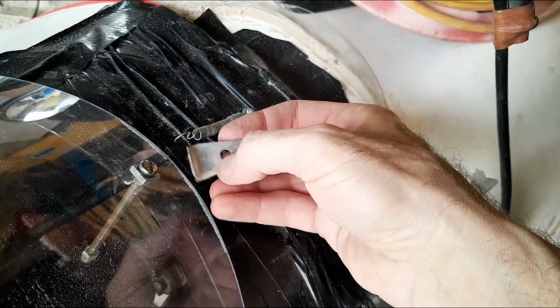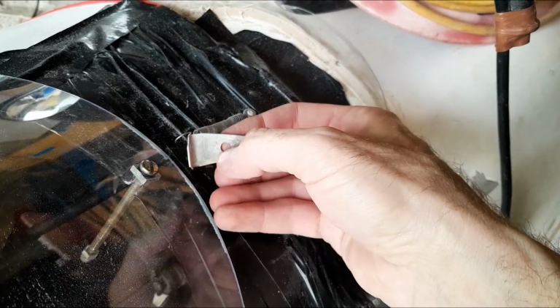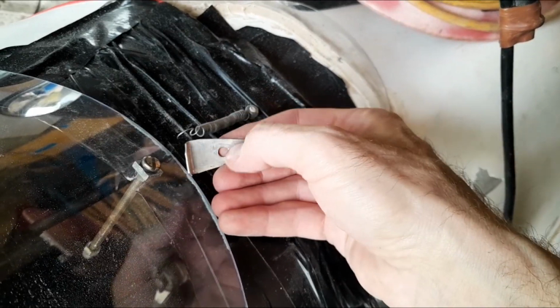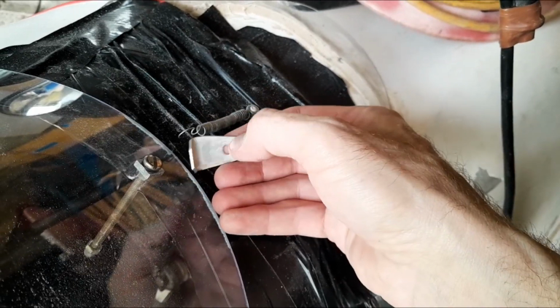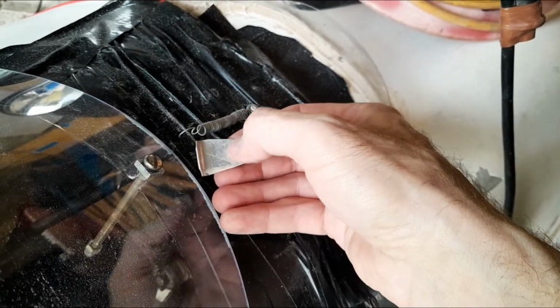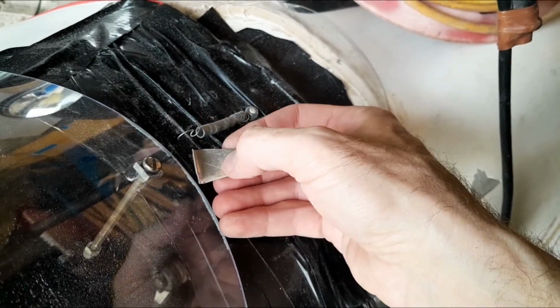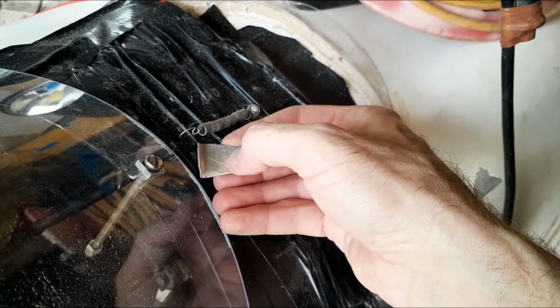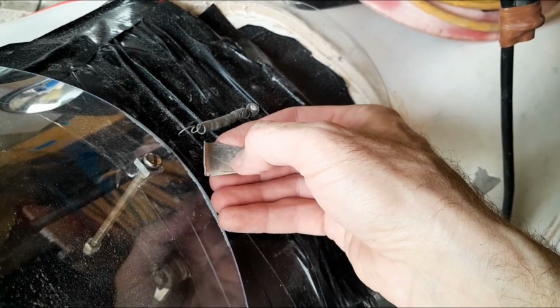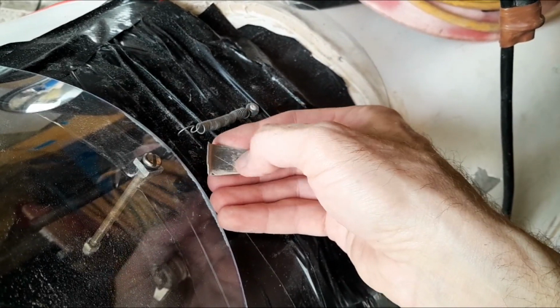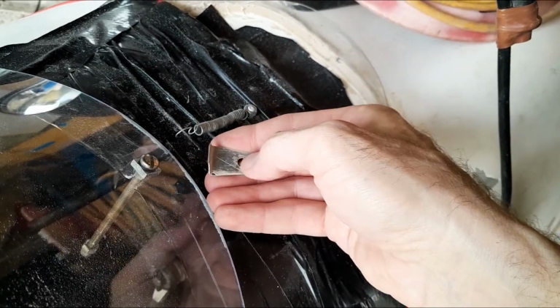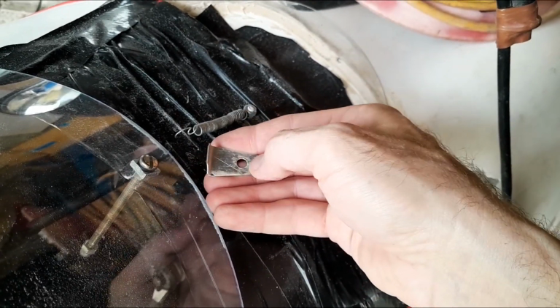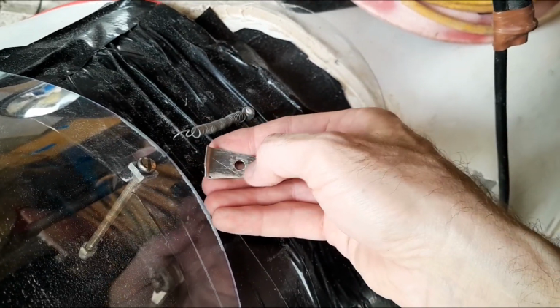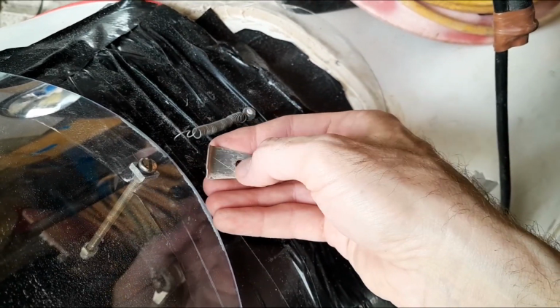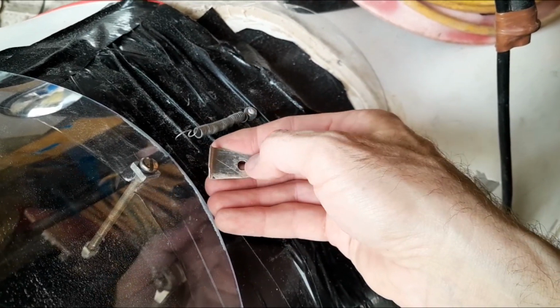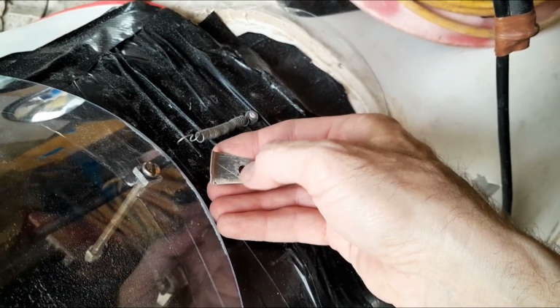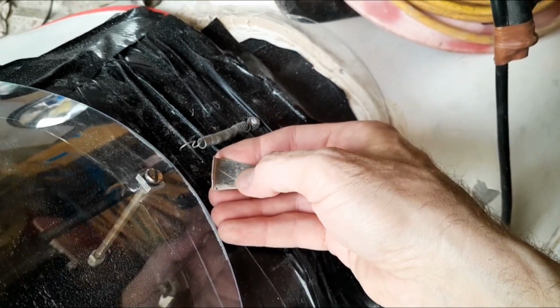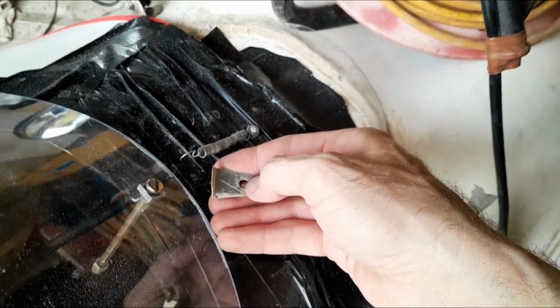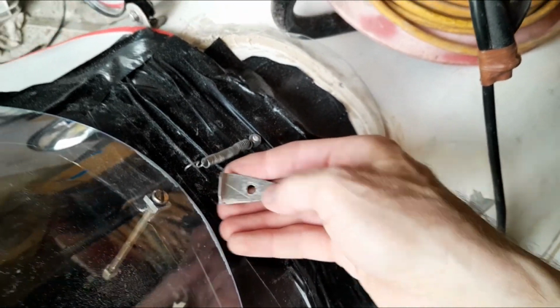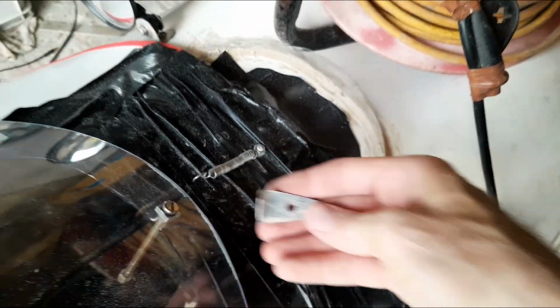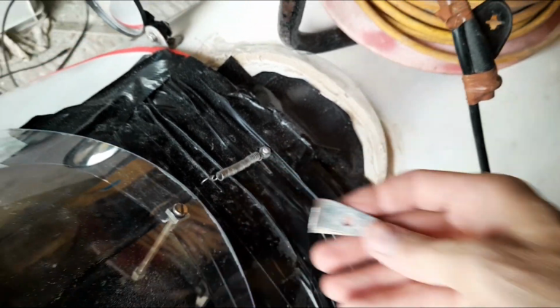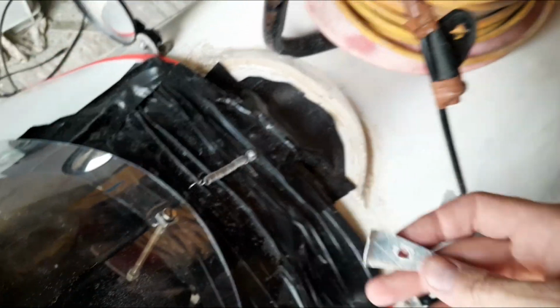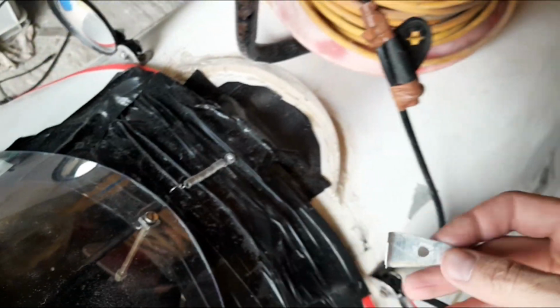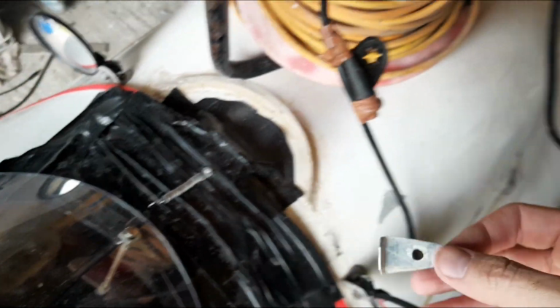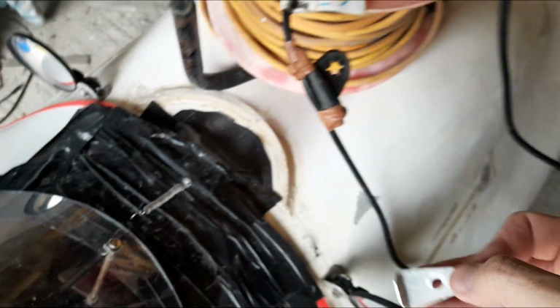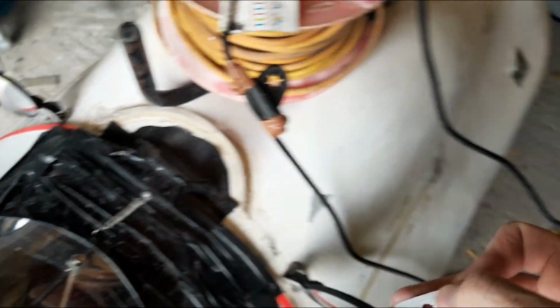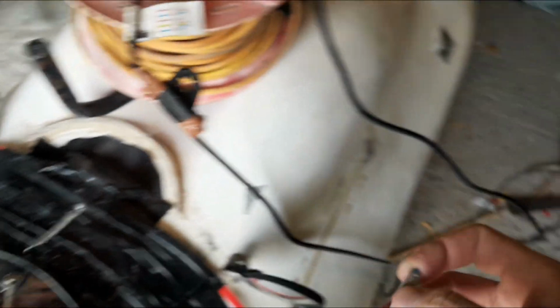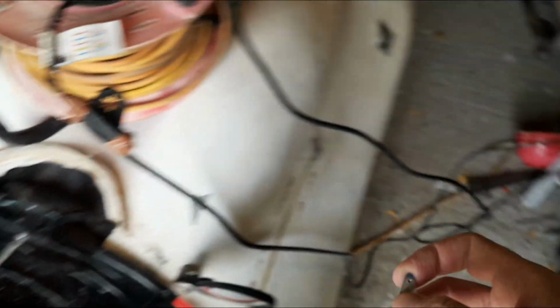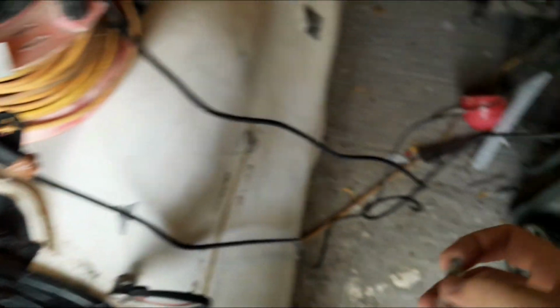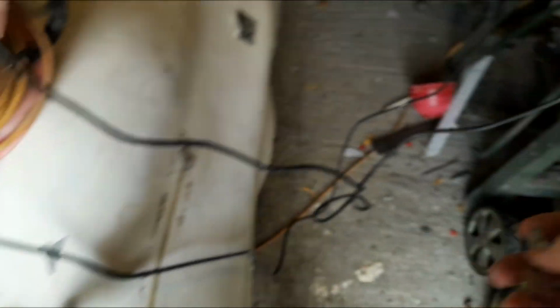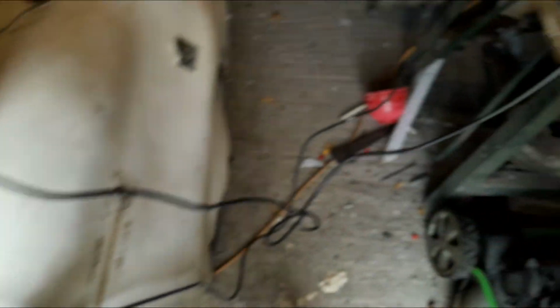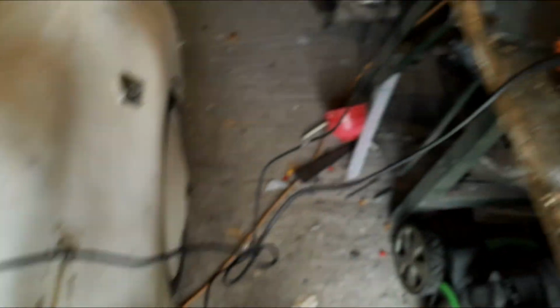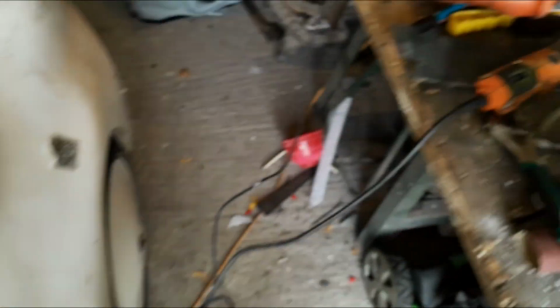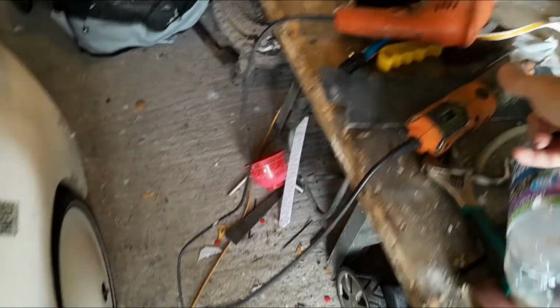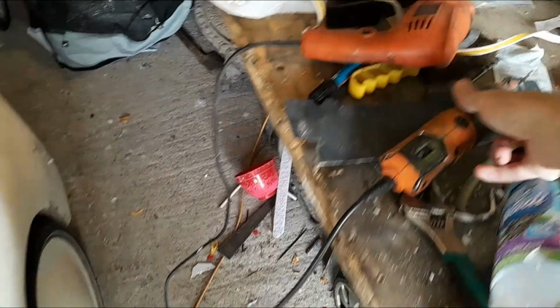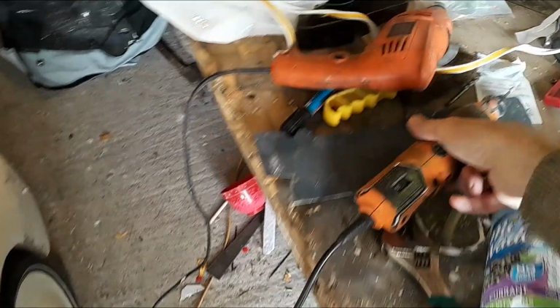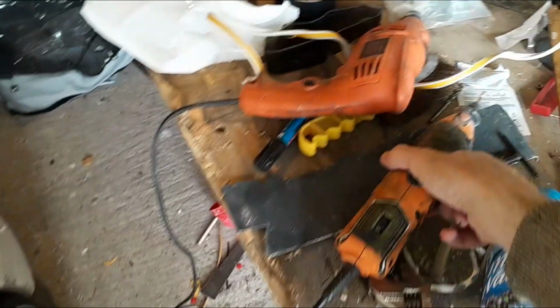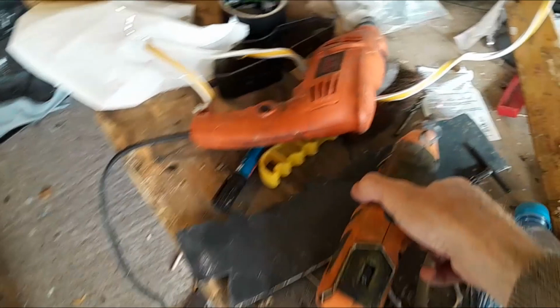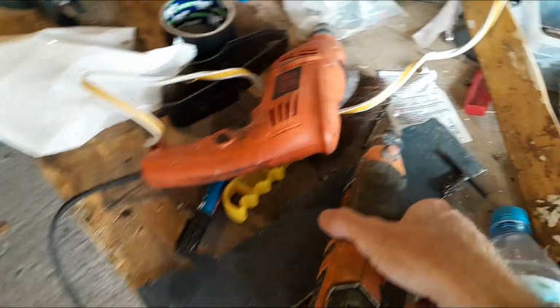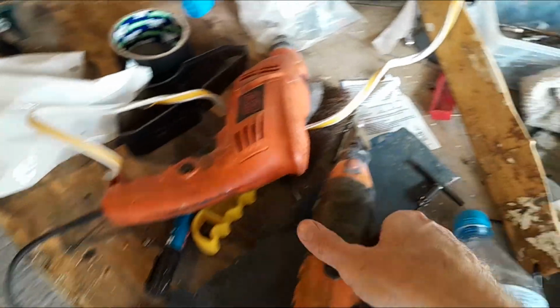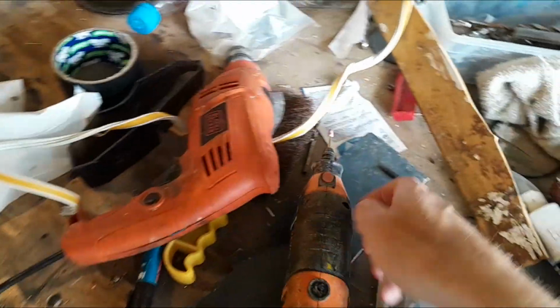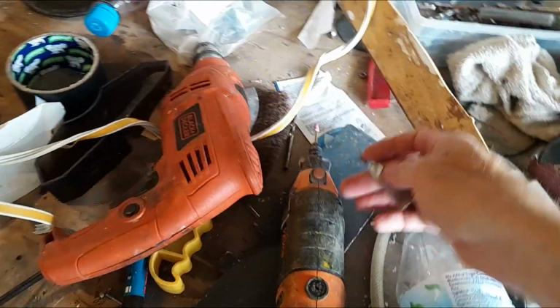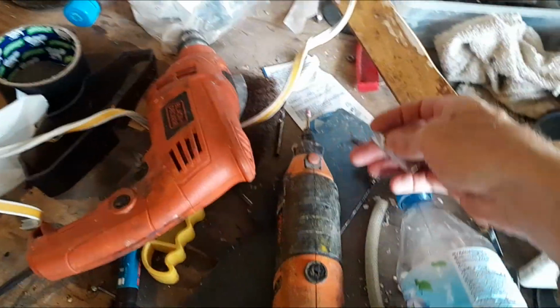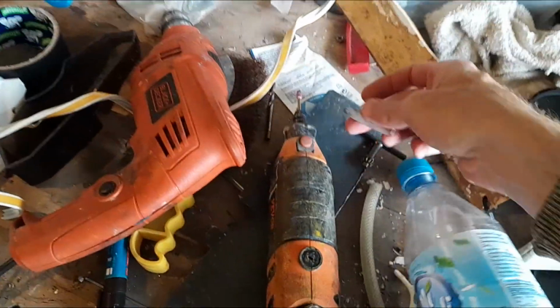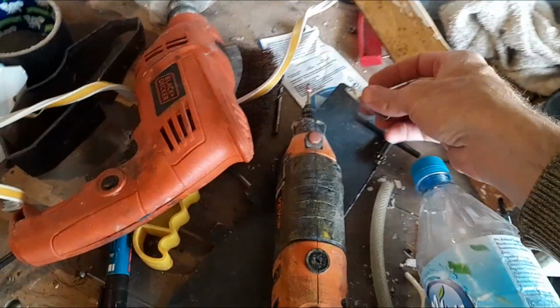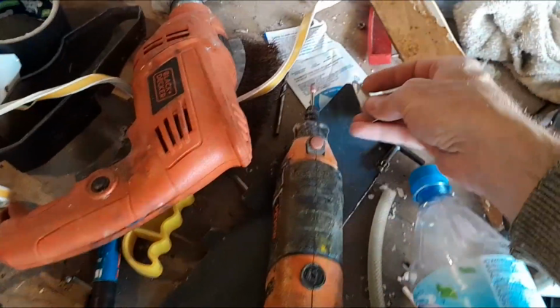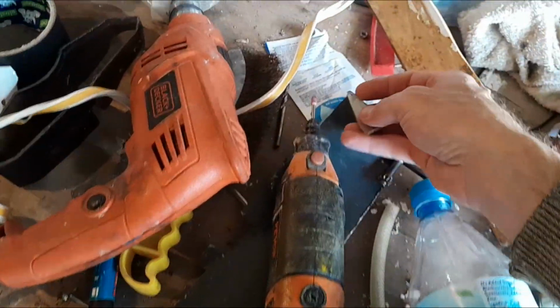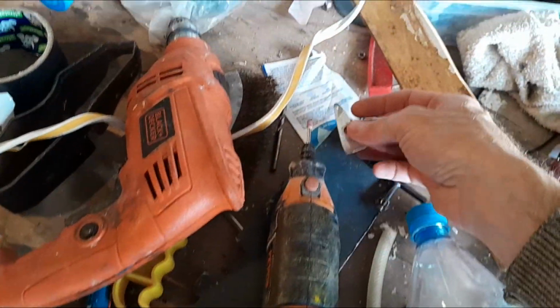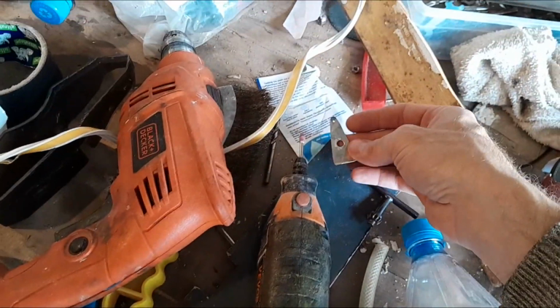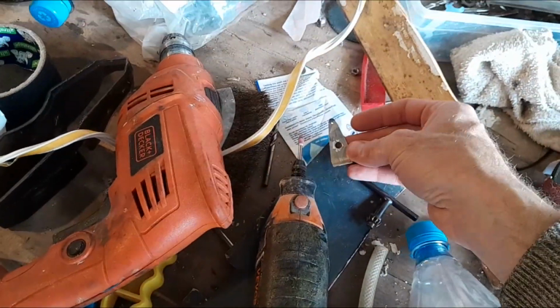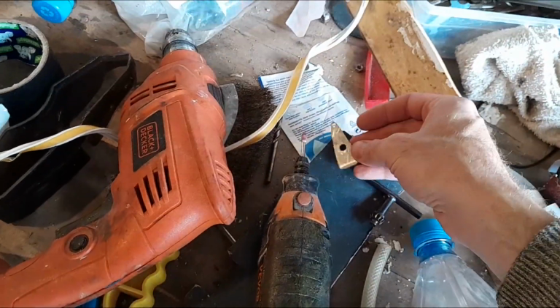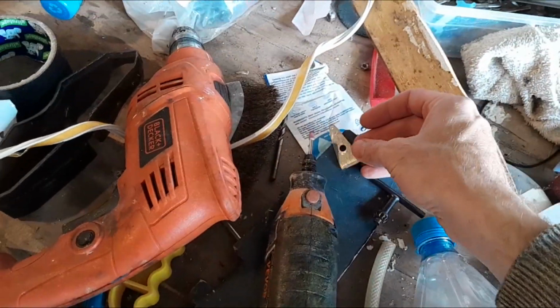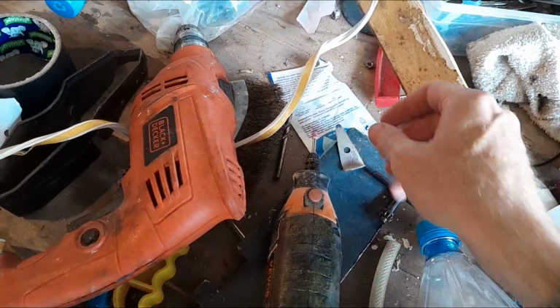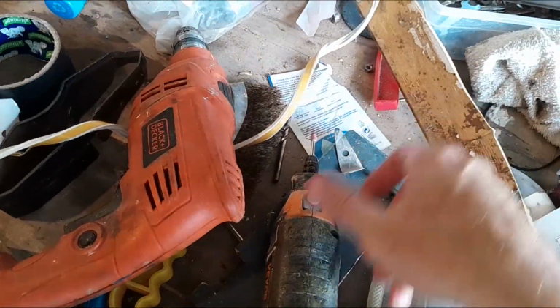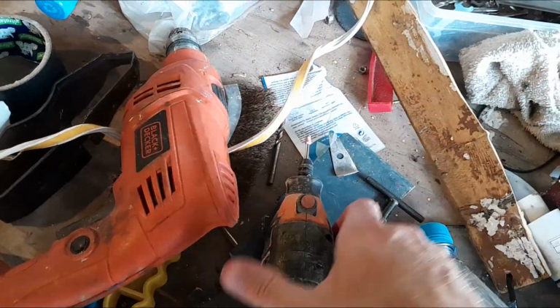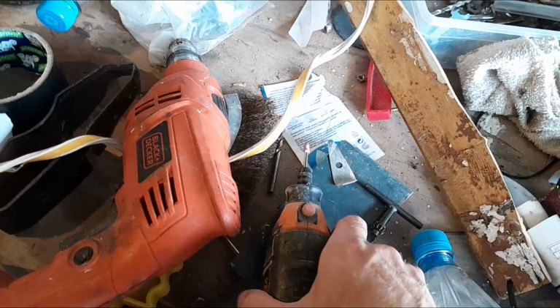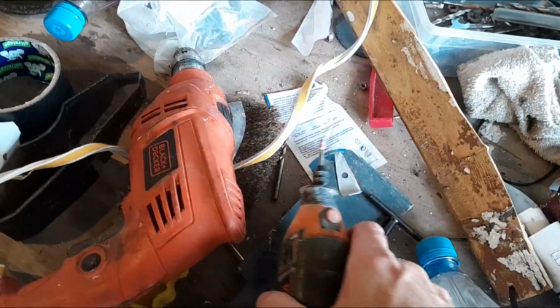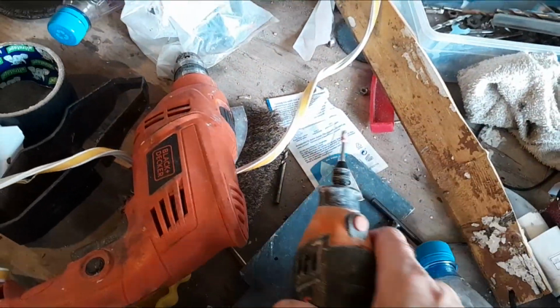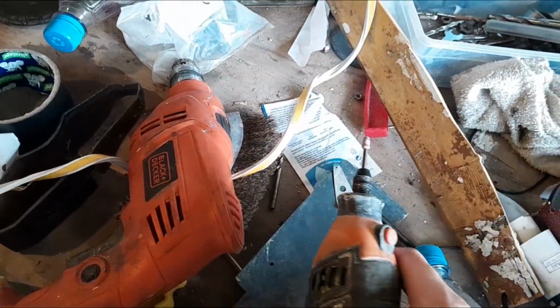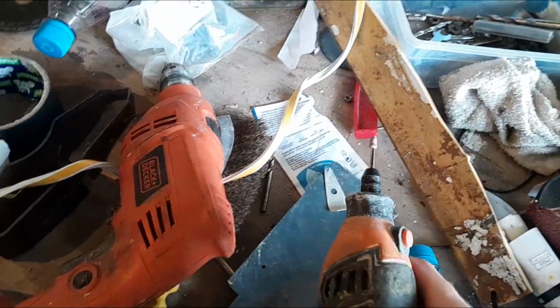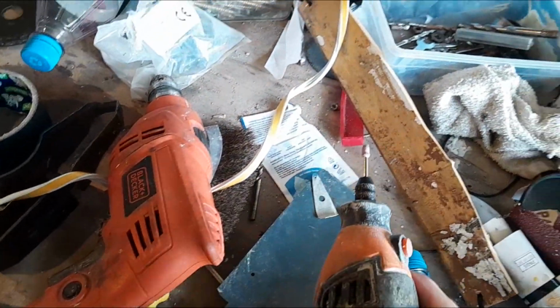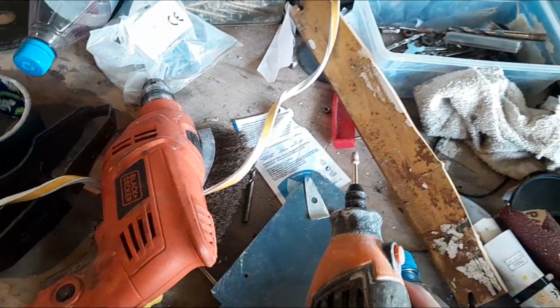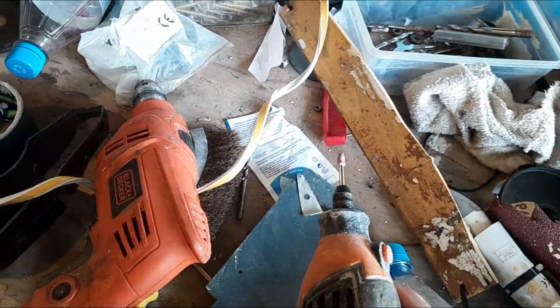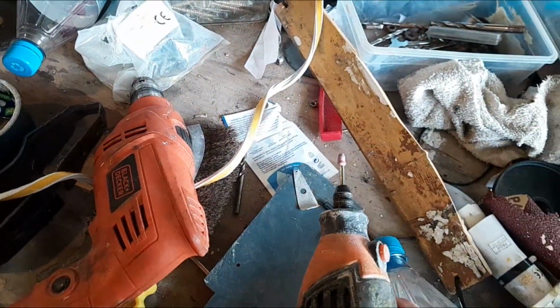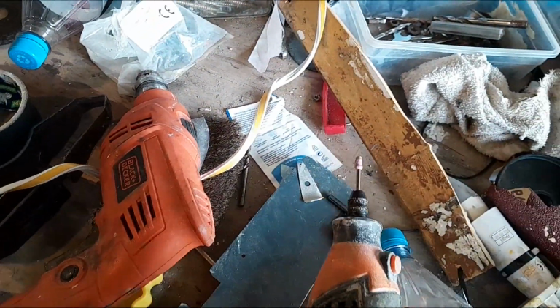But first, I need to elongate this hole. I'll try using this tool. Unfortunately, I don't have time to film the process, so I'll just show you the result.